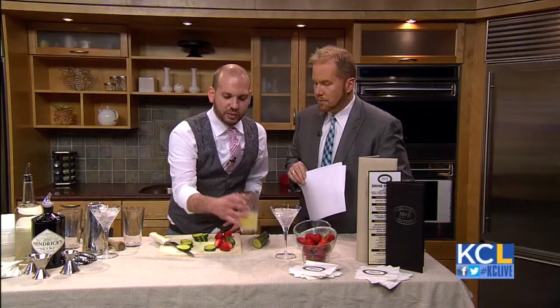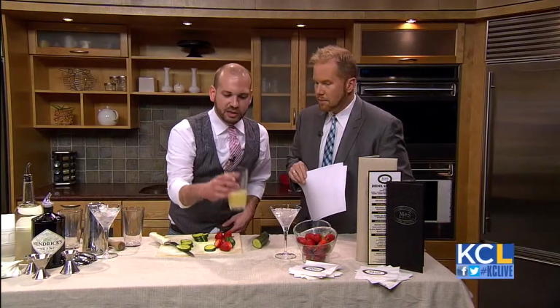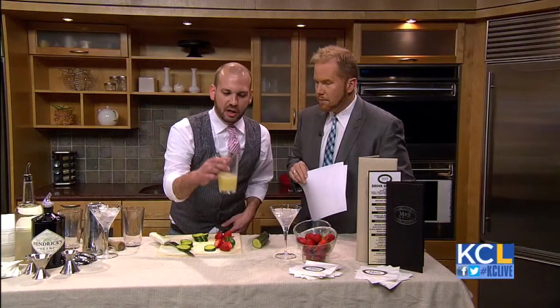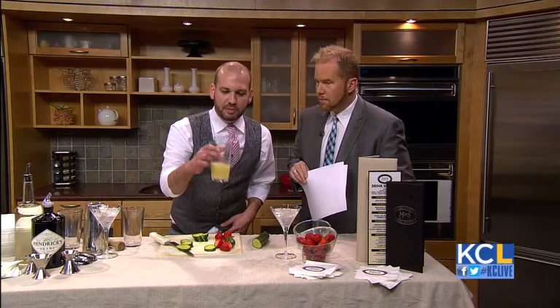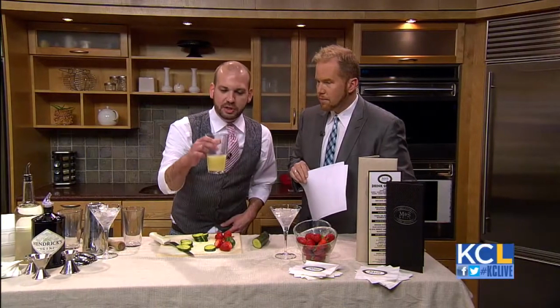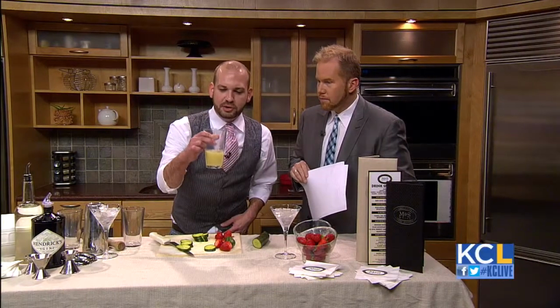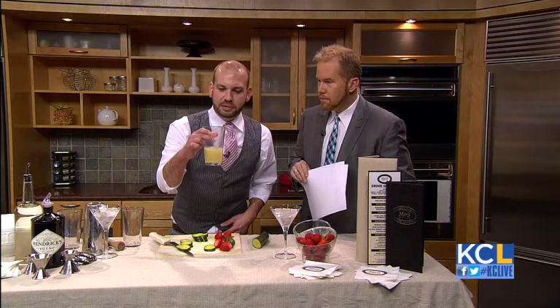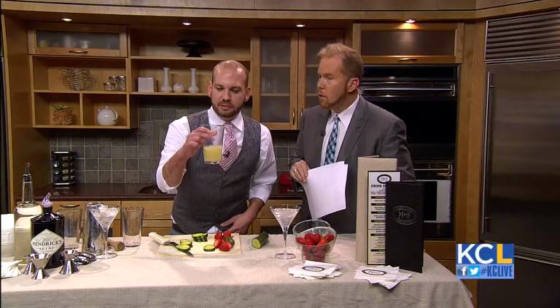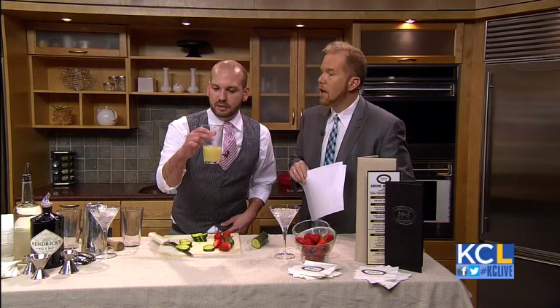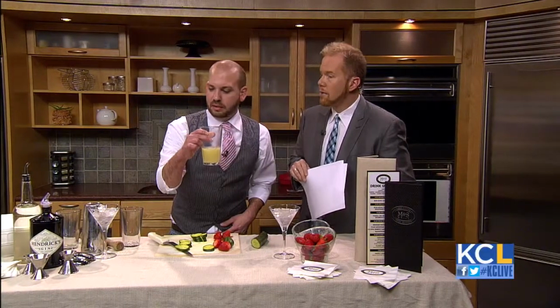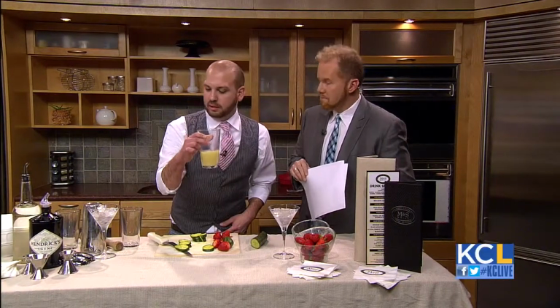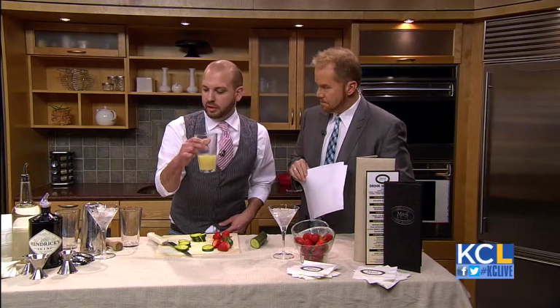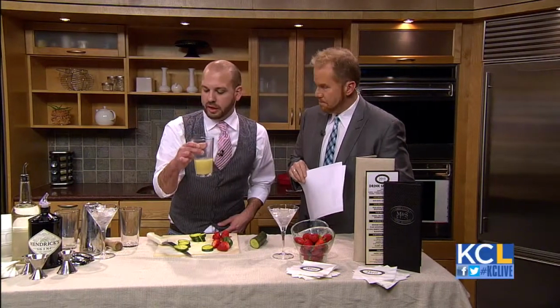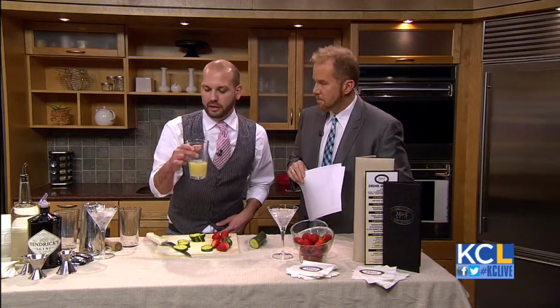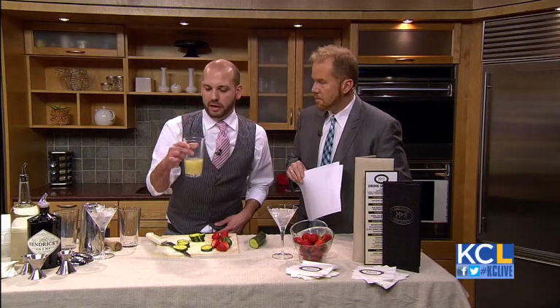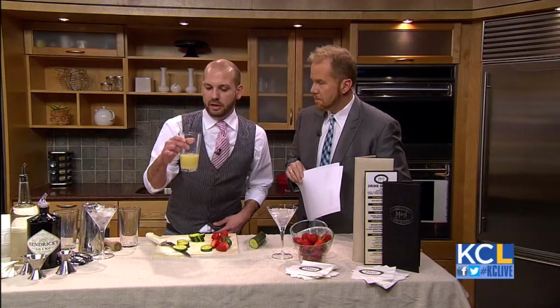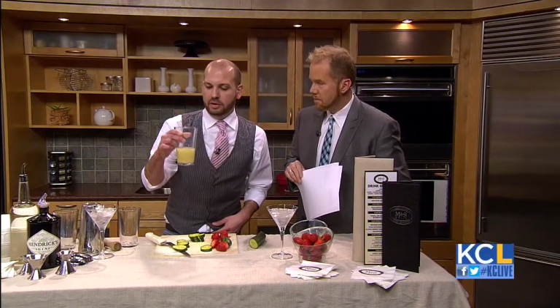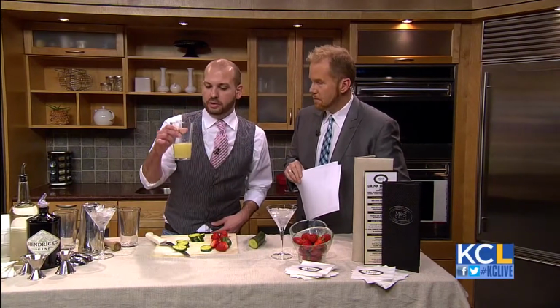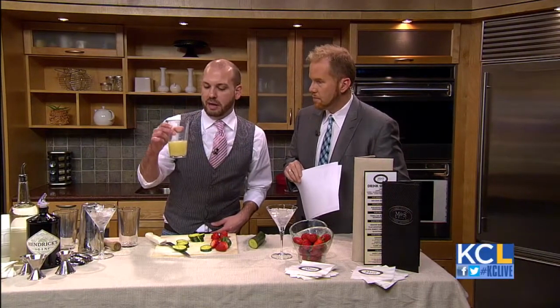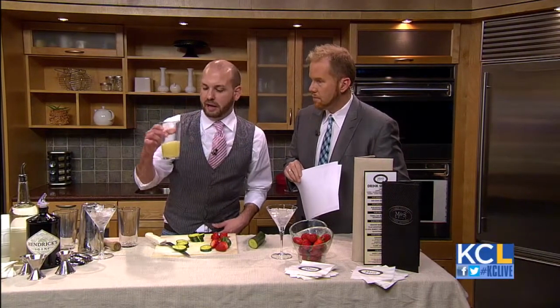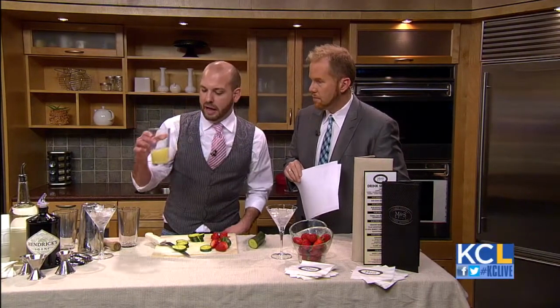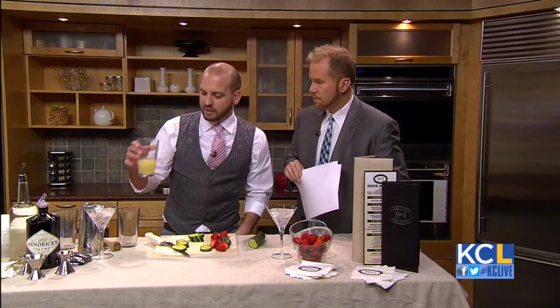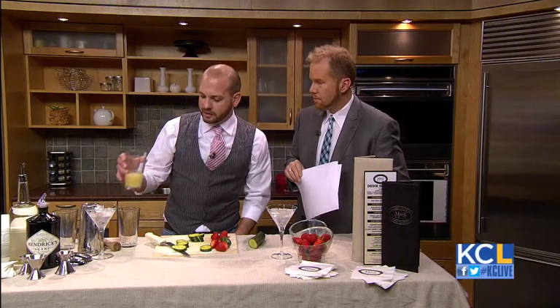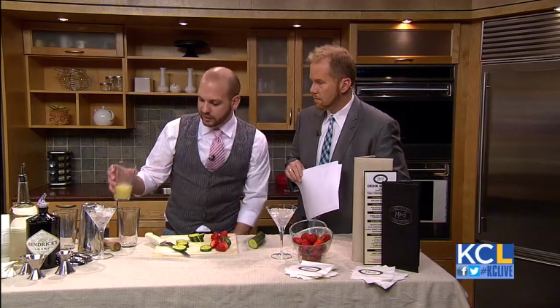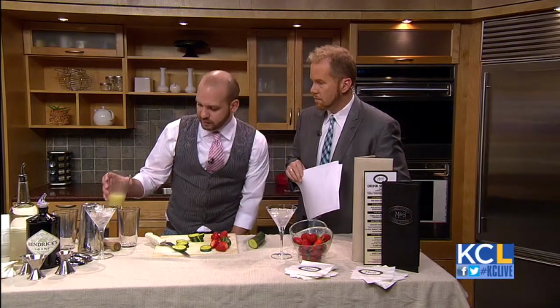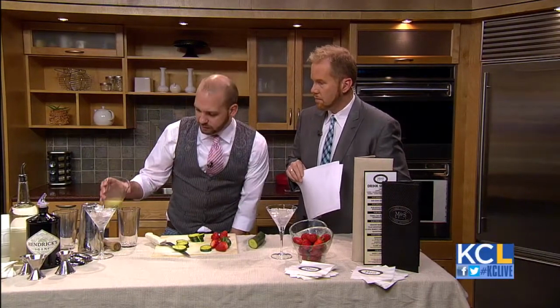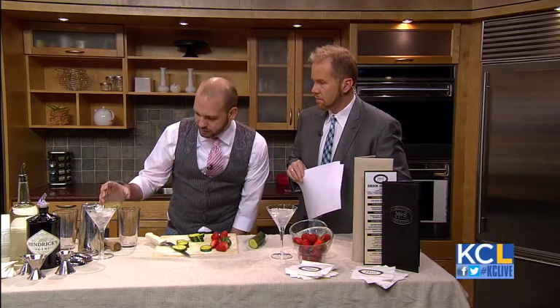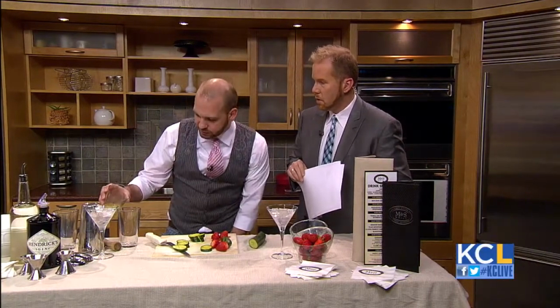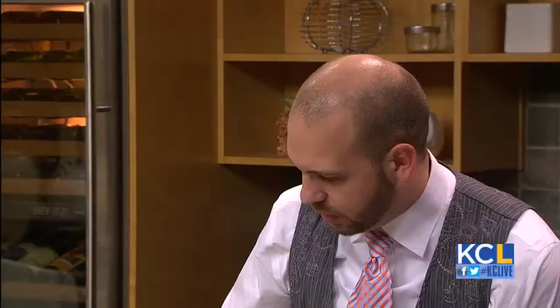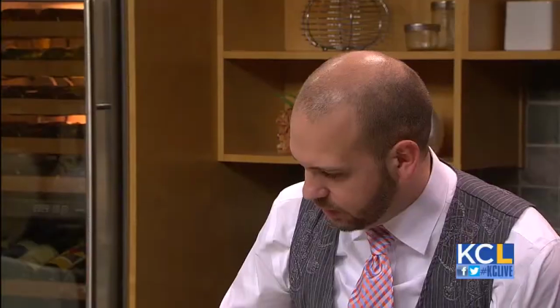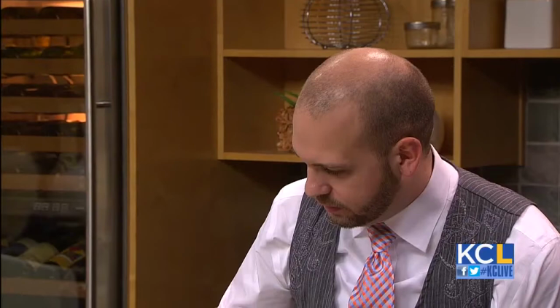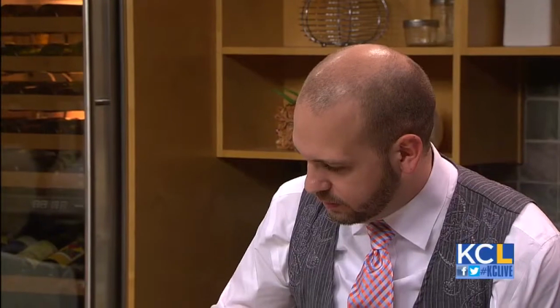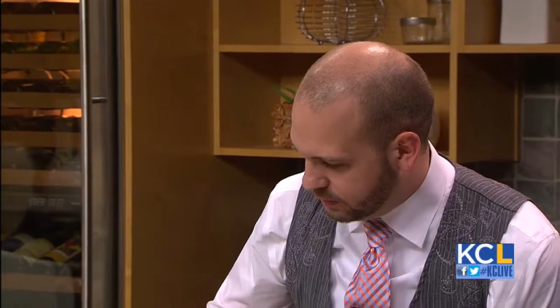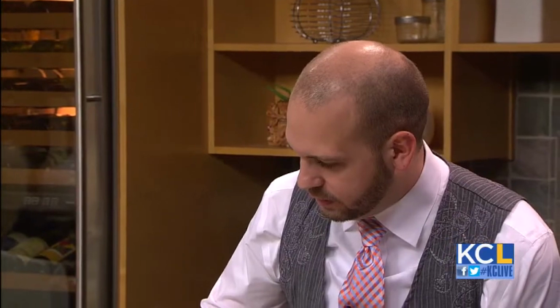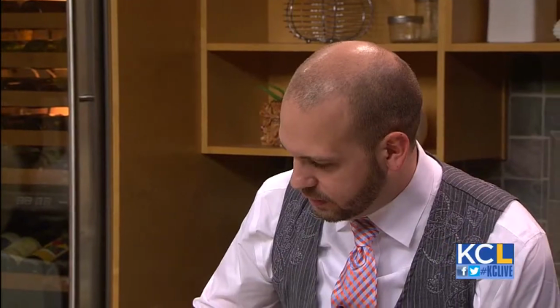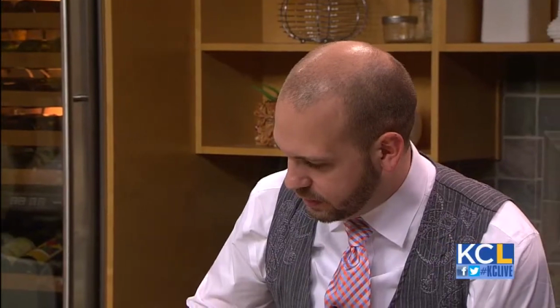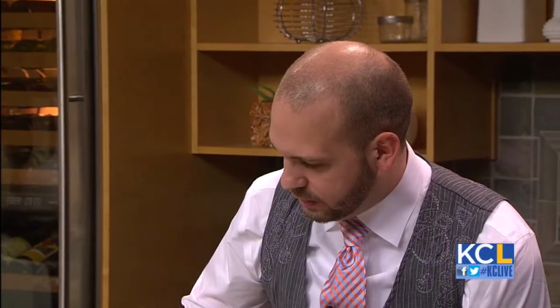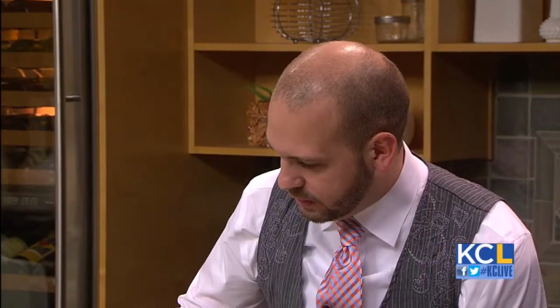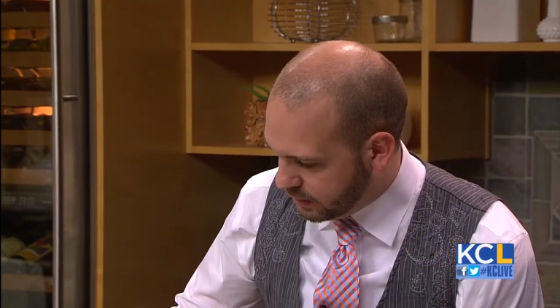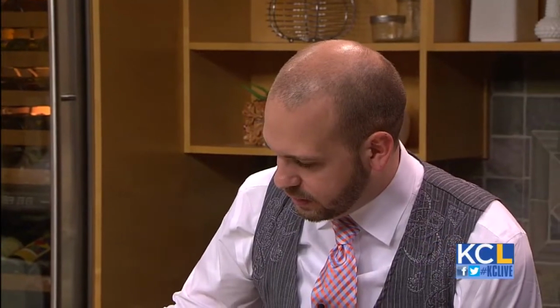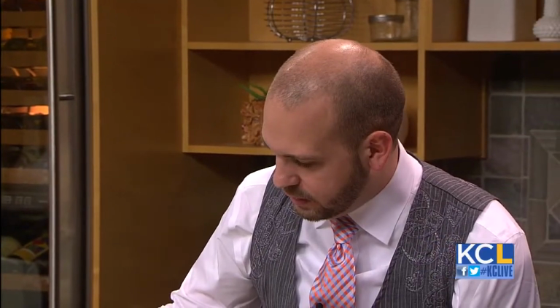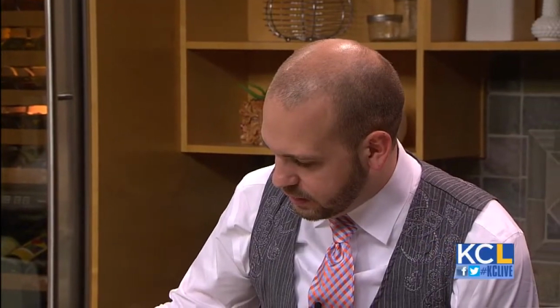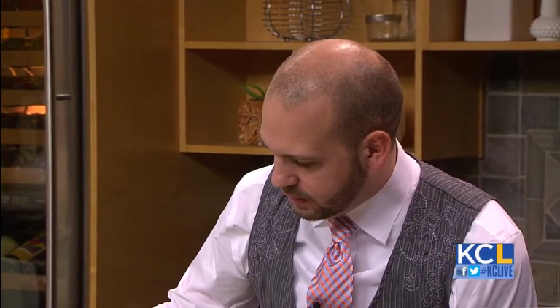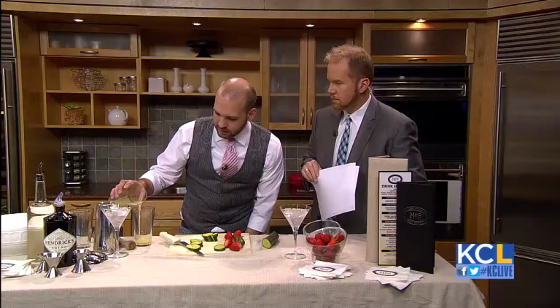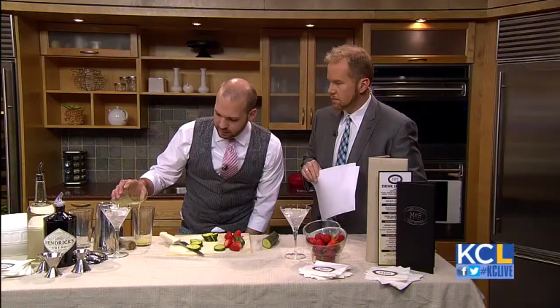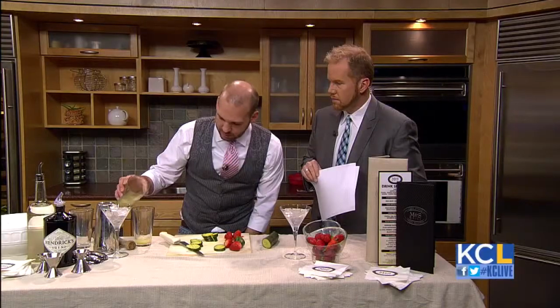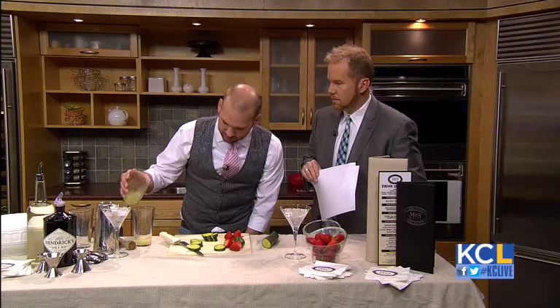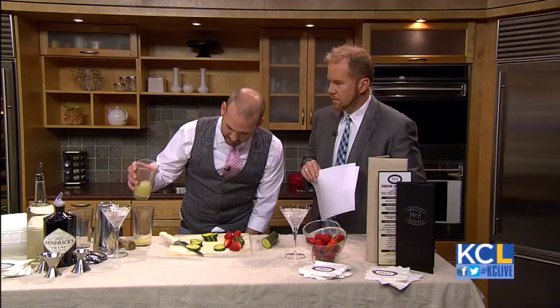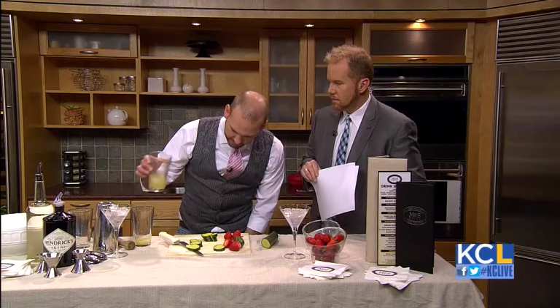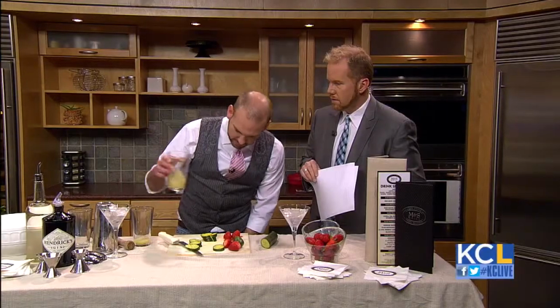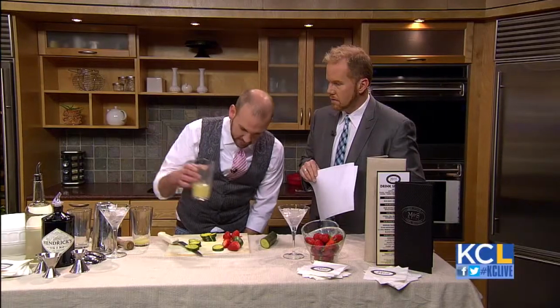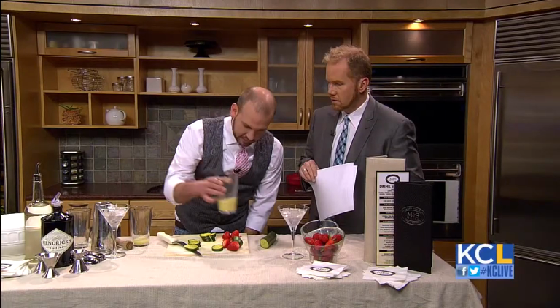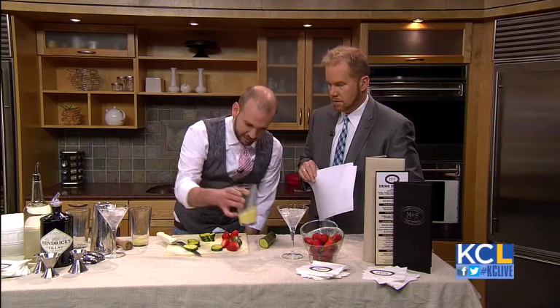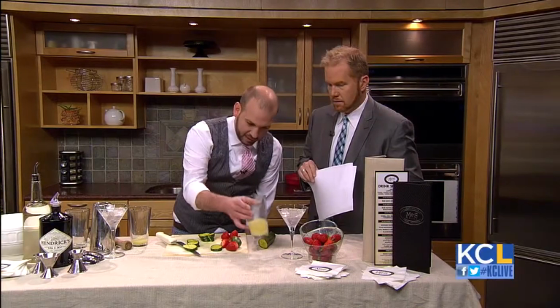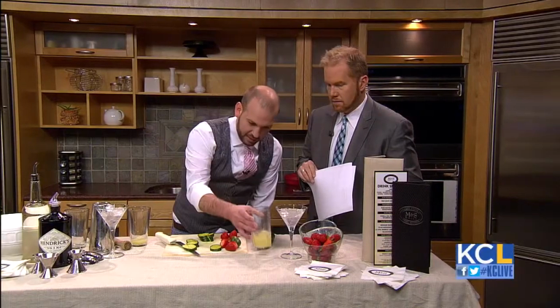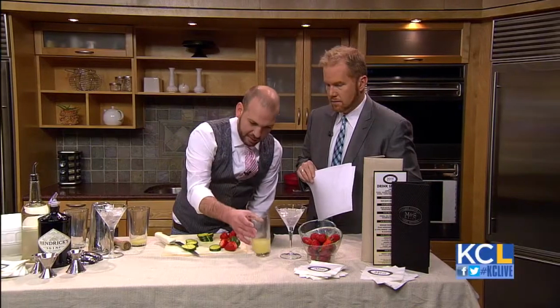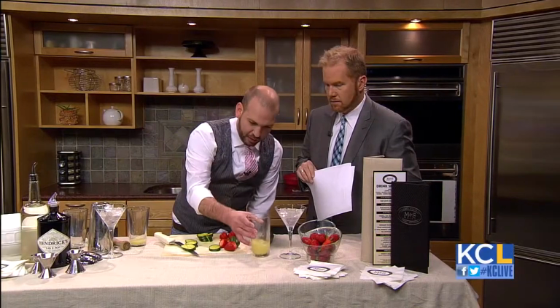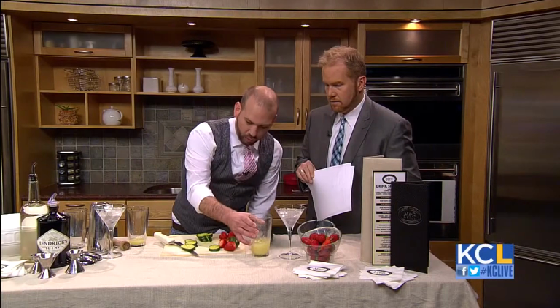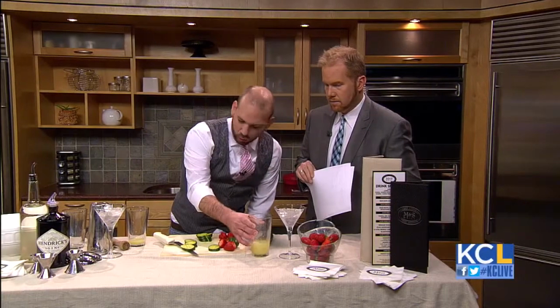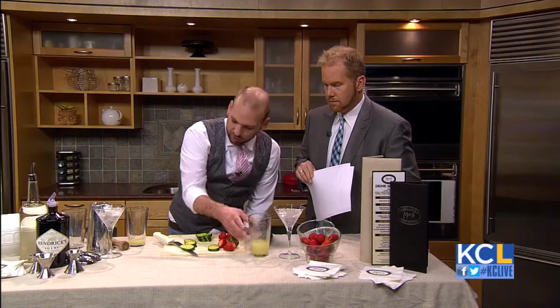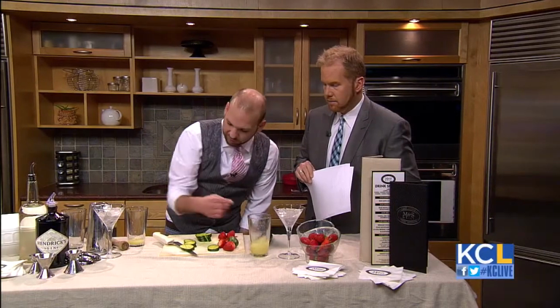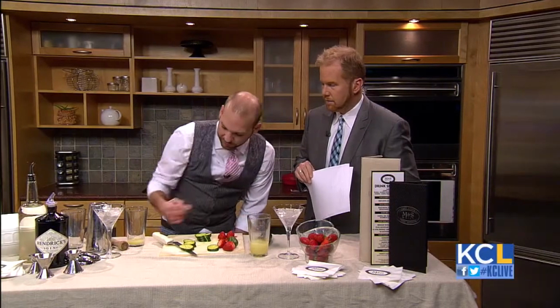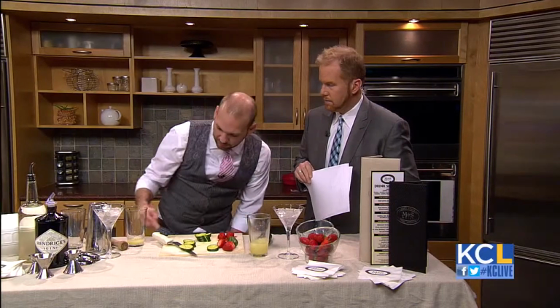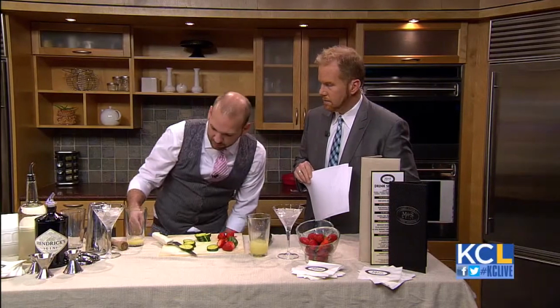Fresh-squeezed lime juice — I use about an ounce of it to start. That's going to be about one finger.